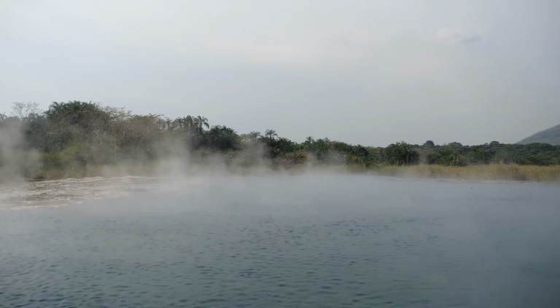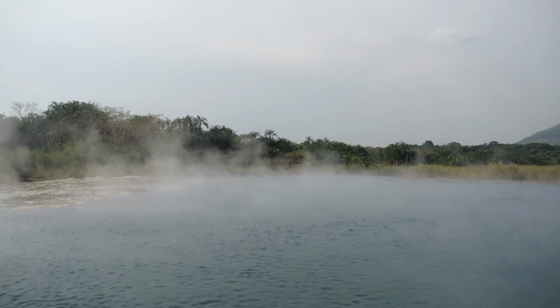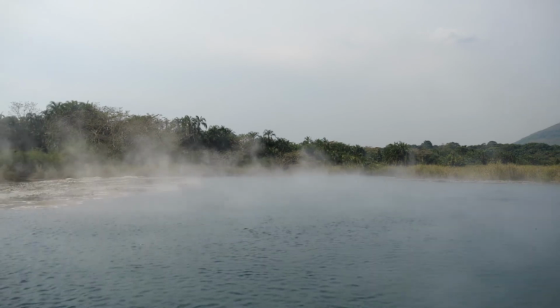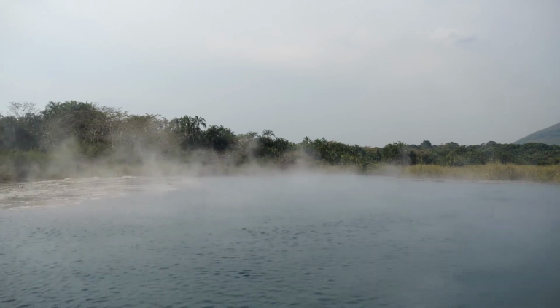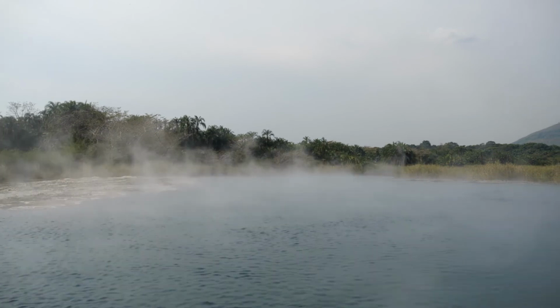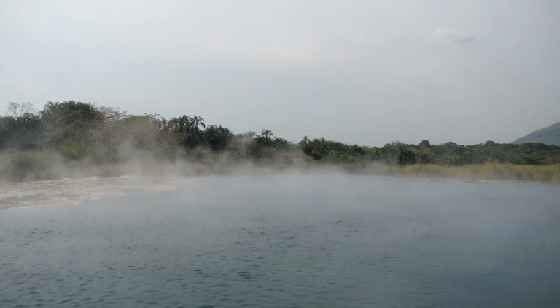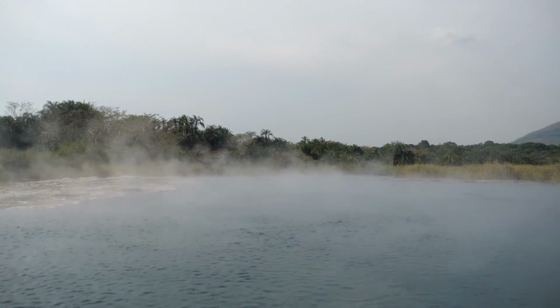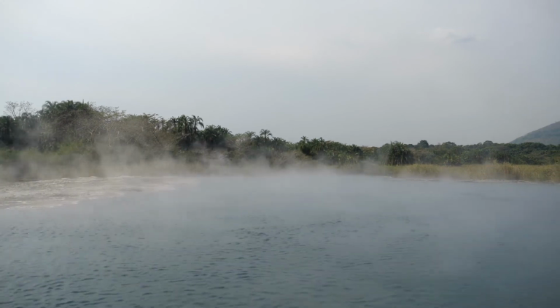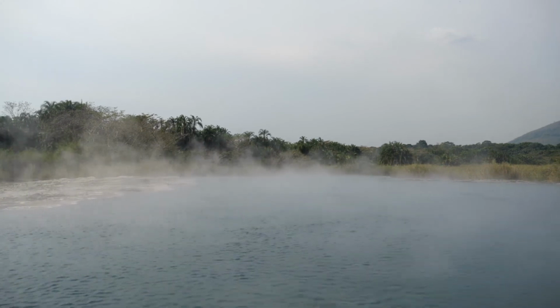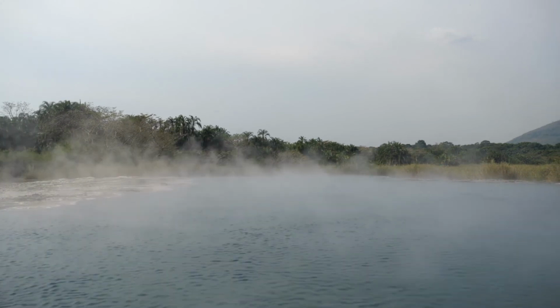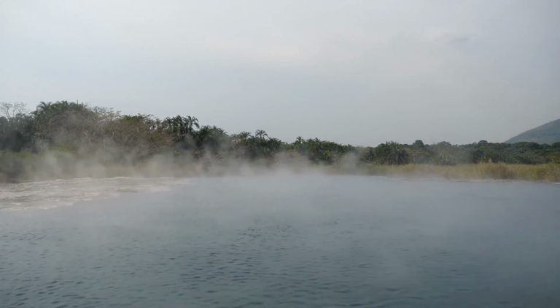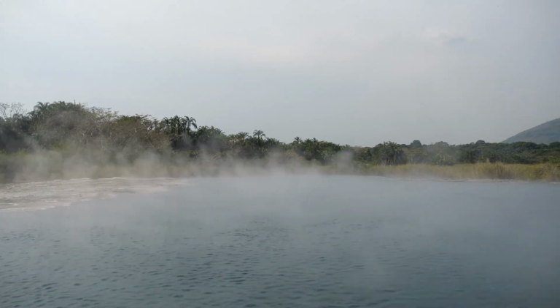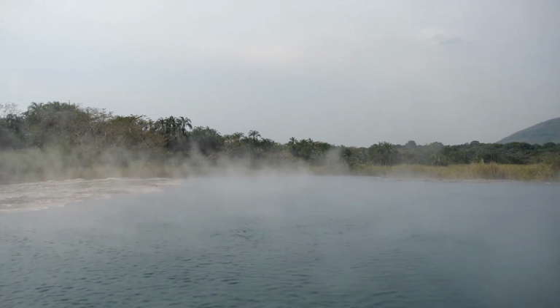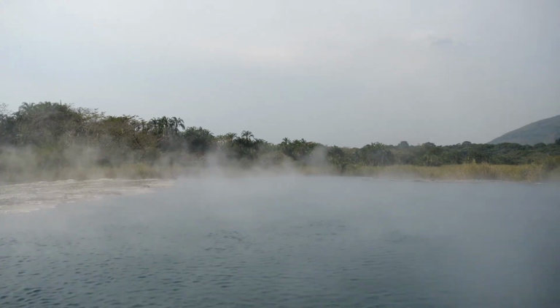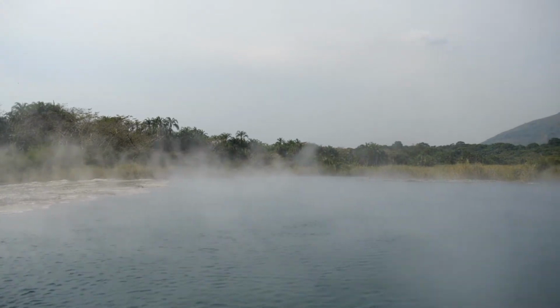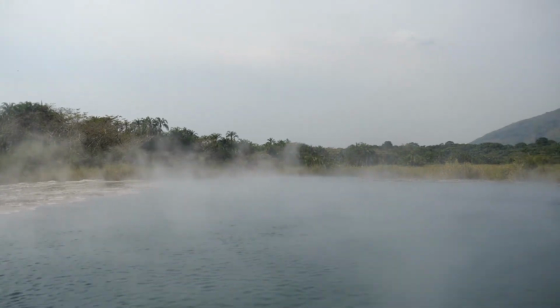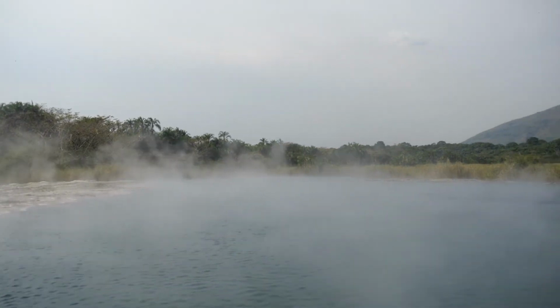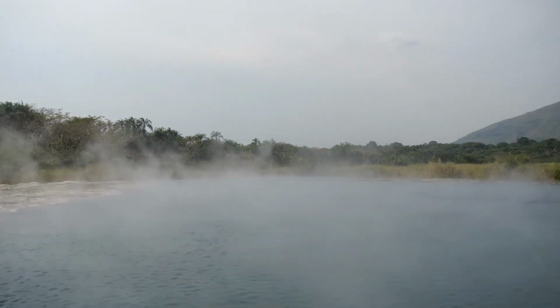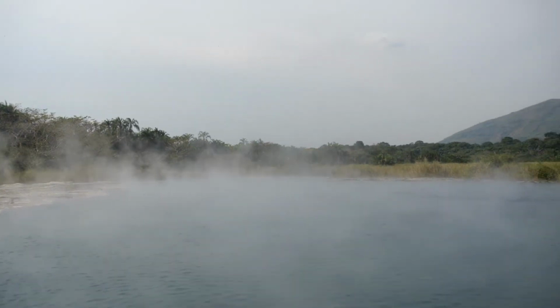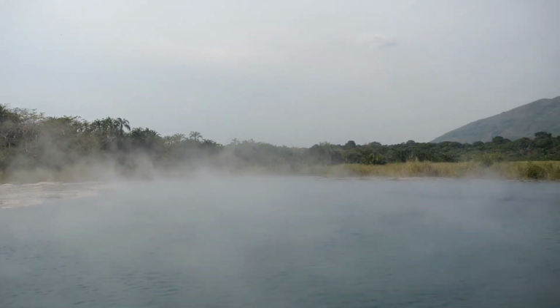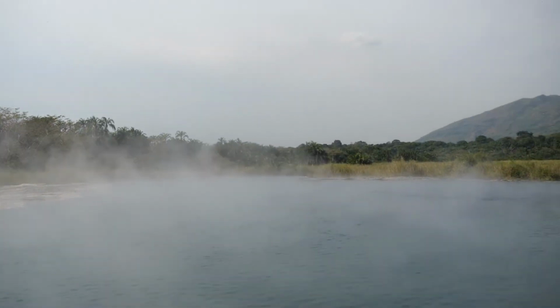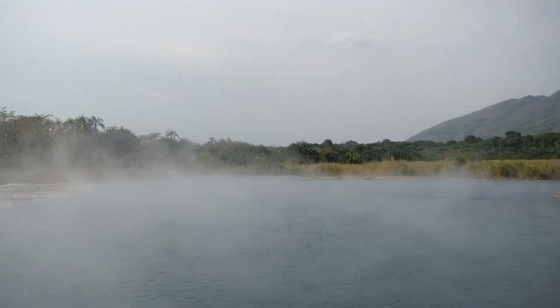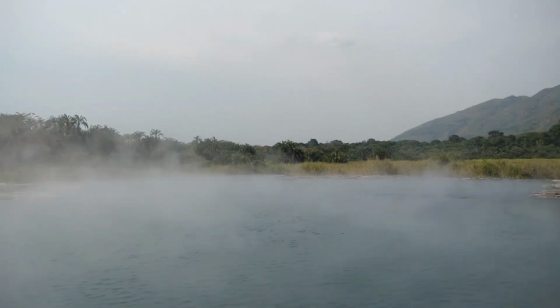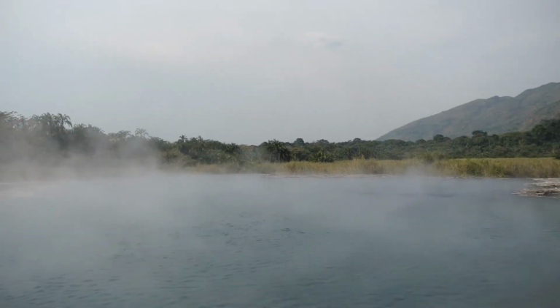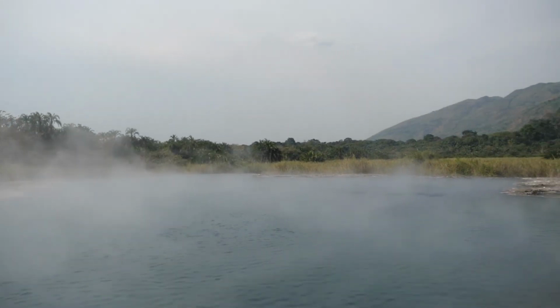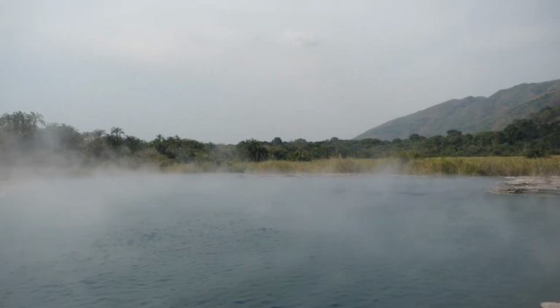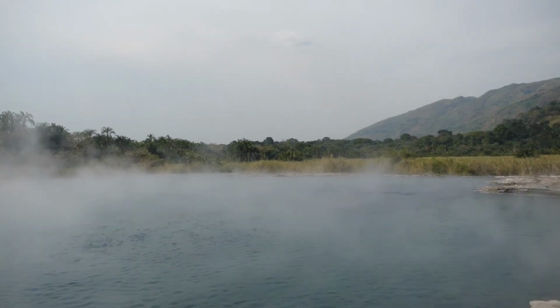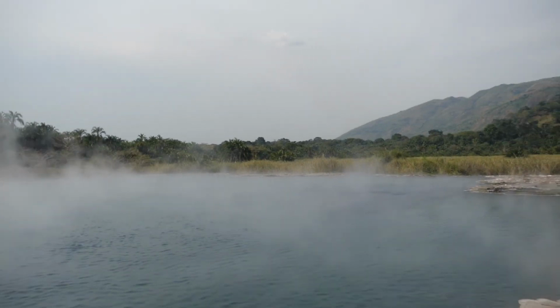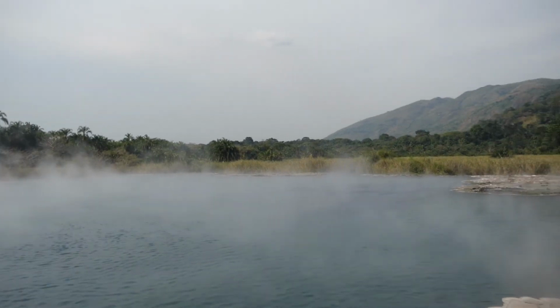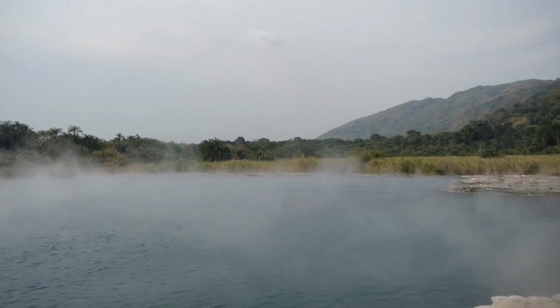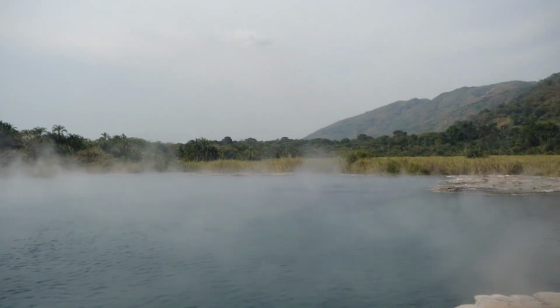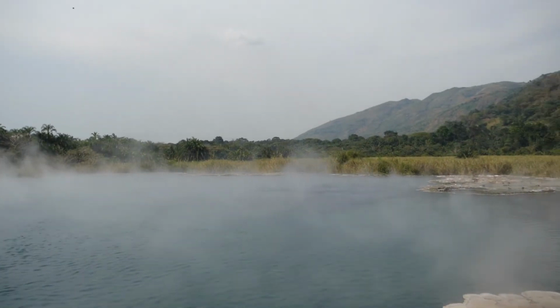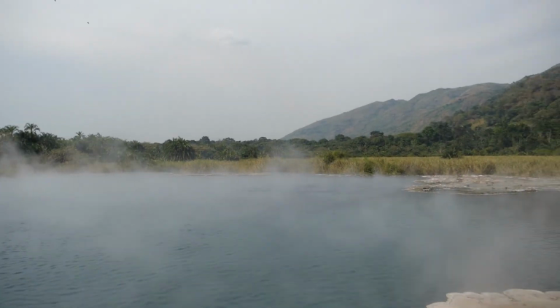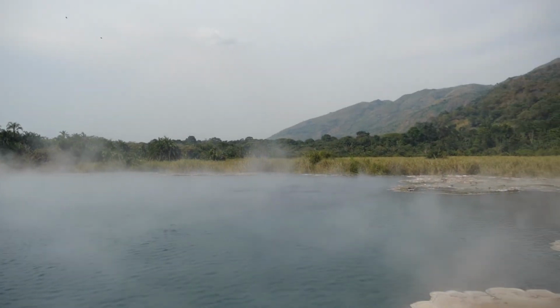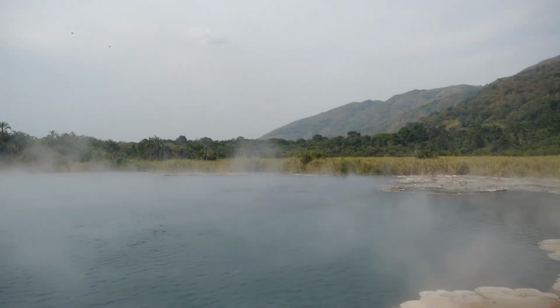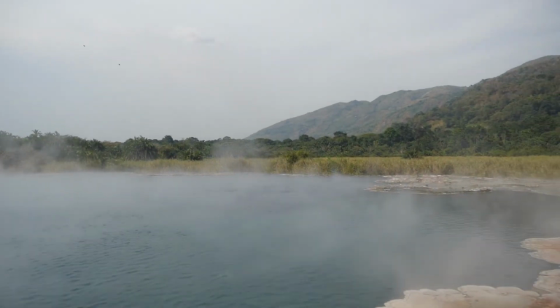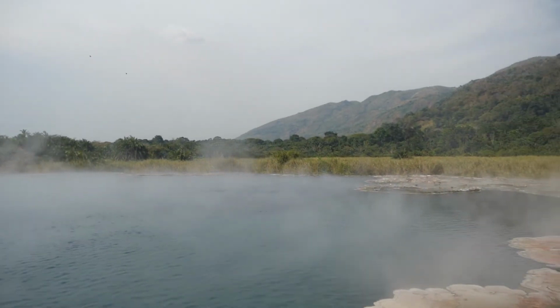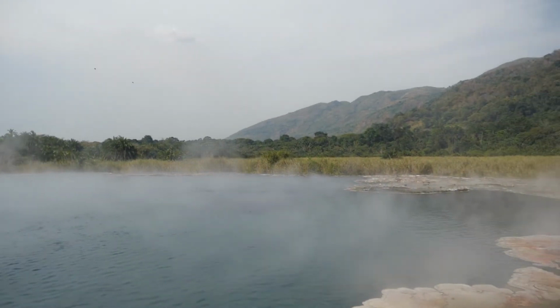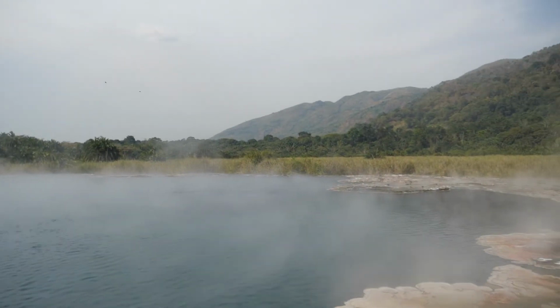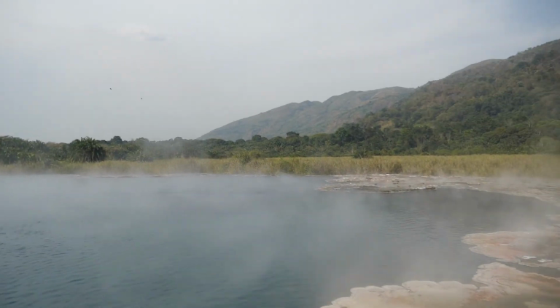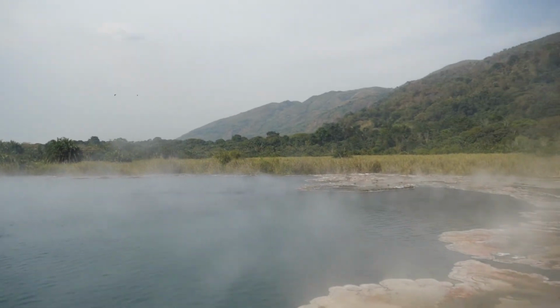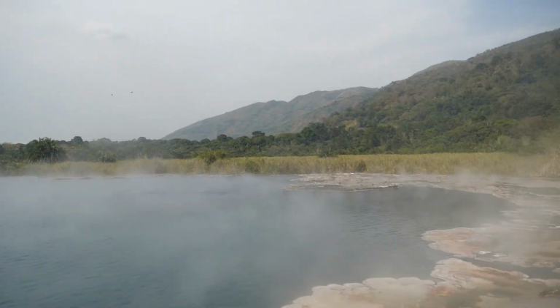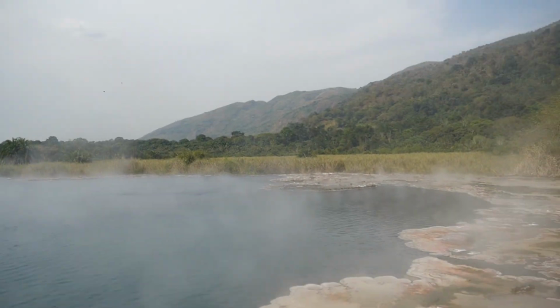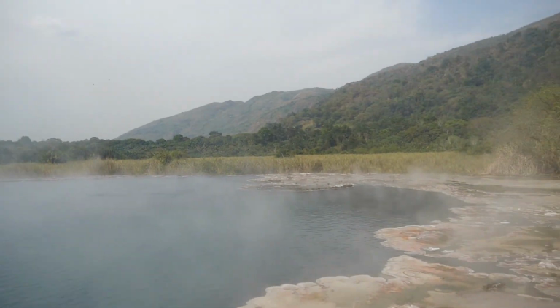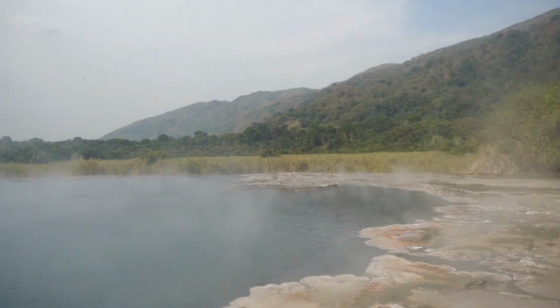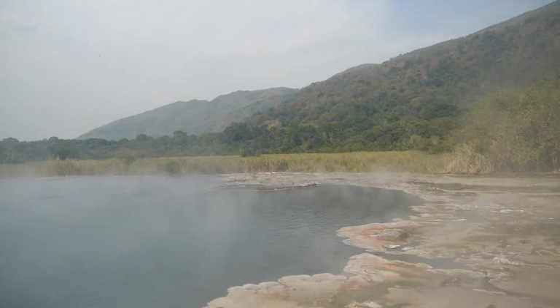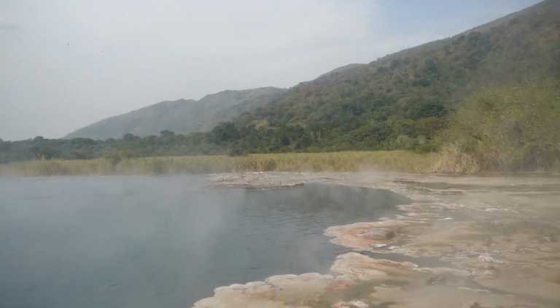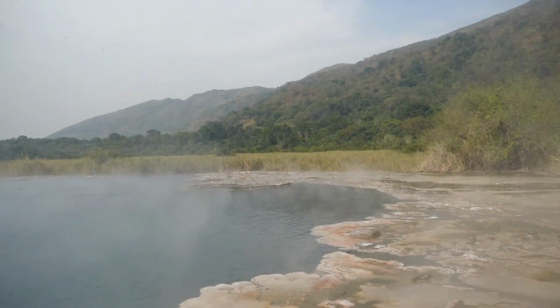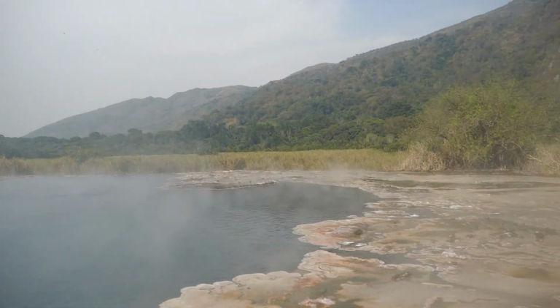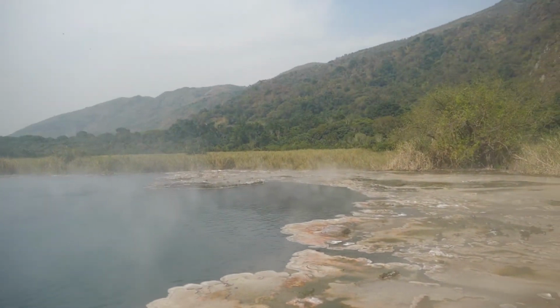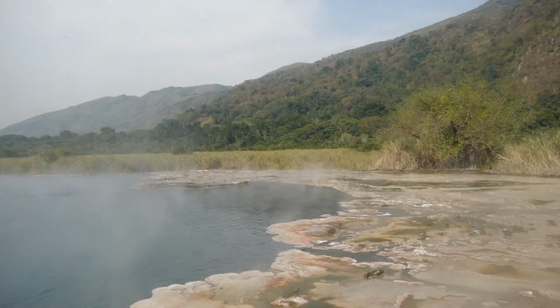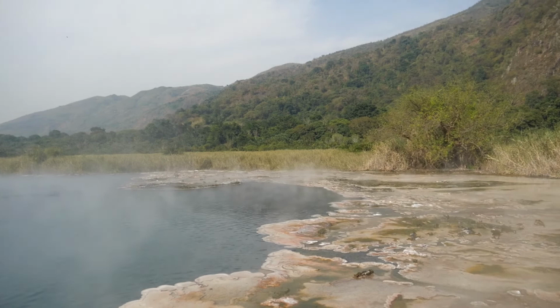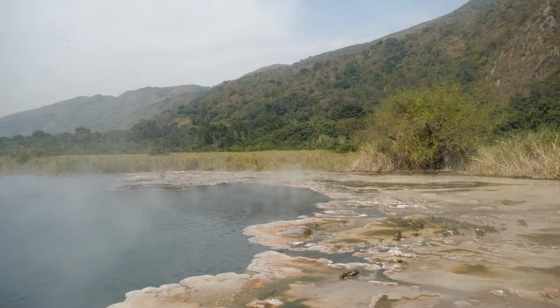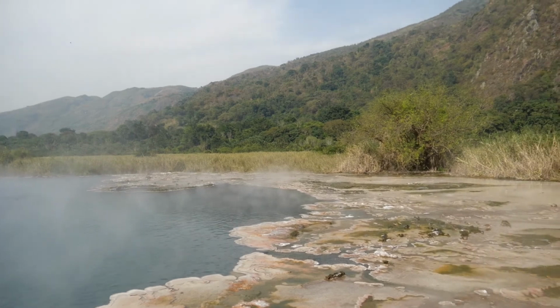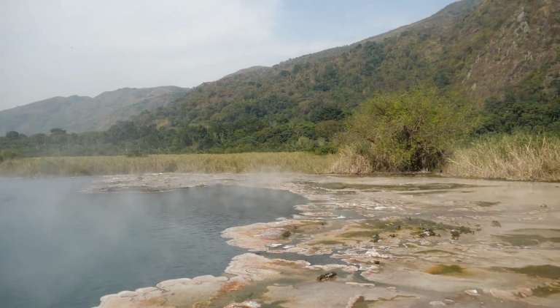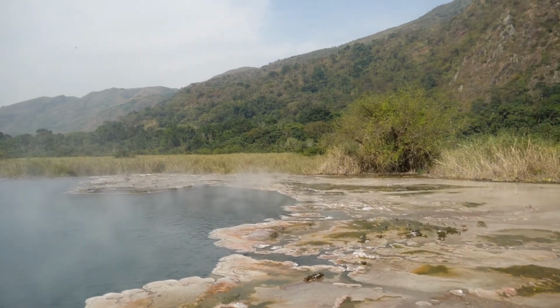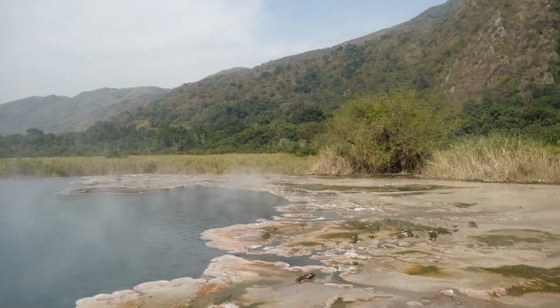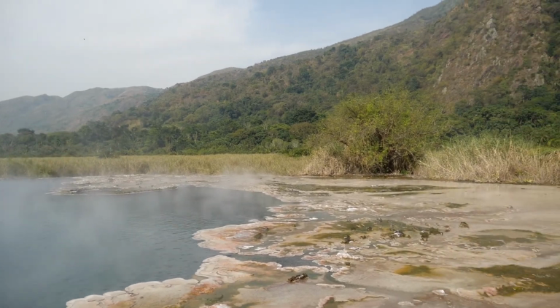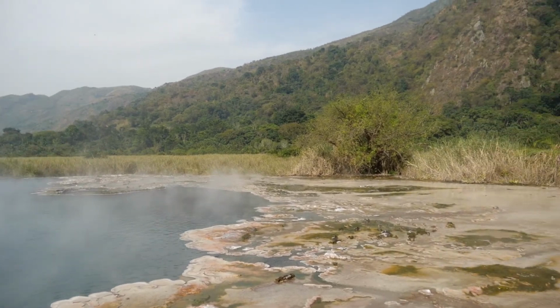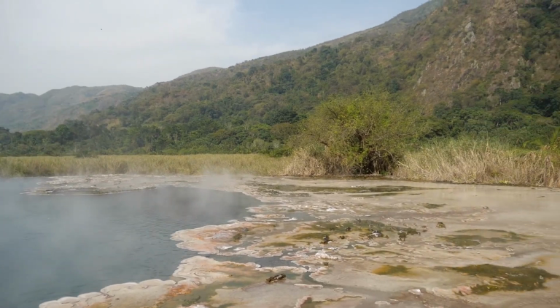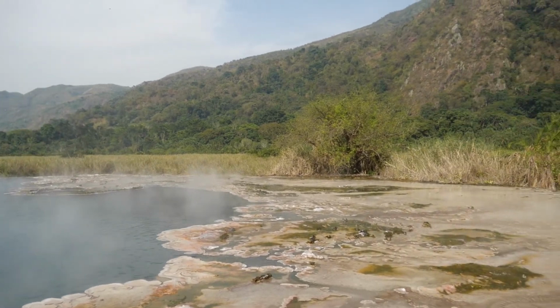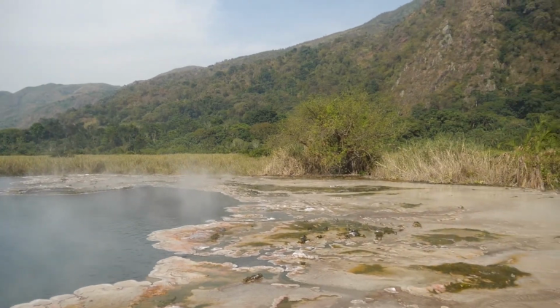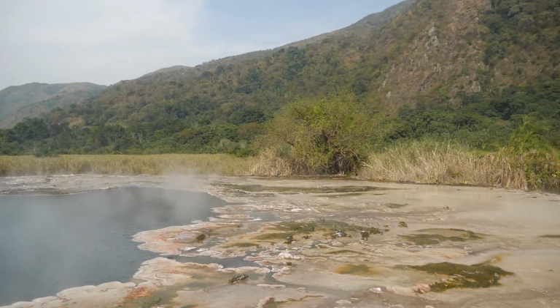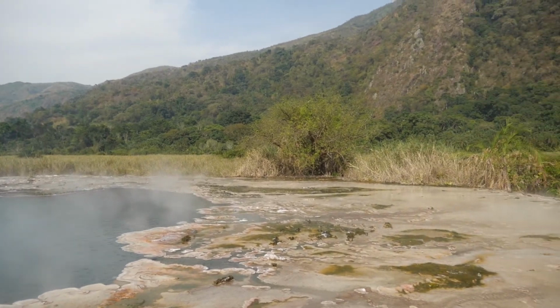Look at that thing mist over. Look at it mist over — the wind is blowing it. We're having an amazing background right now.